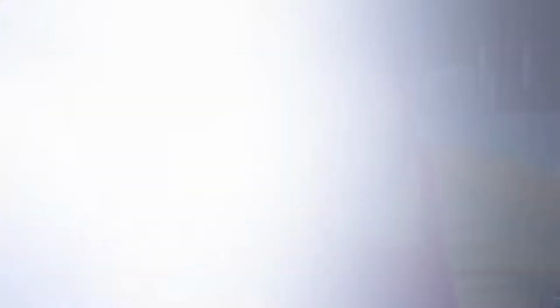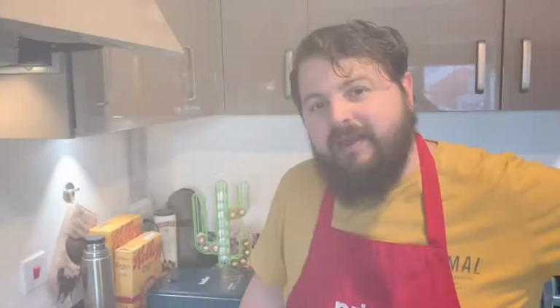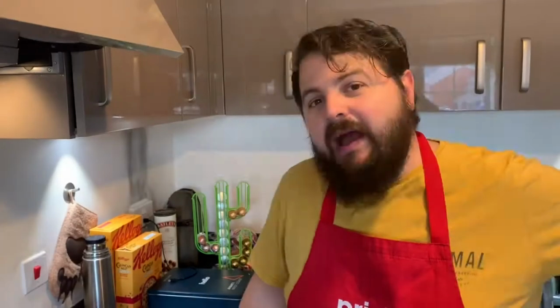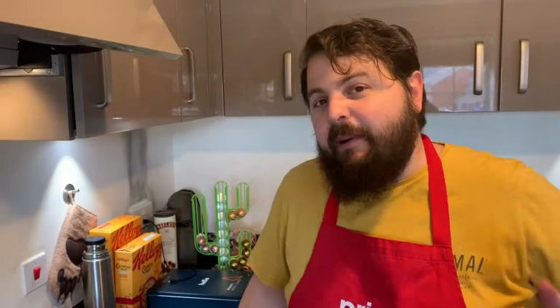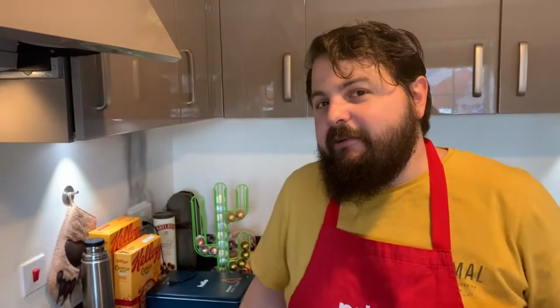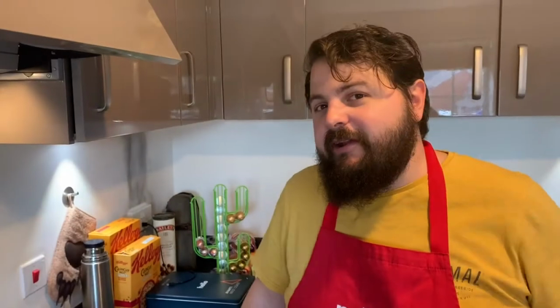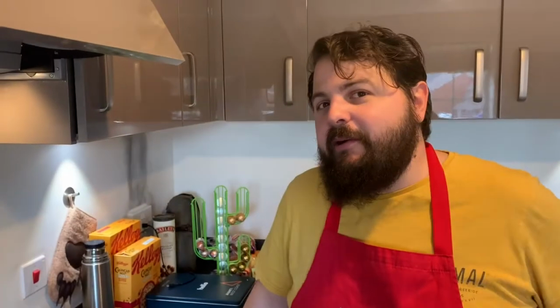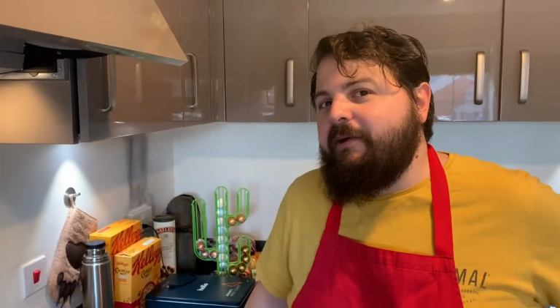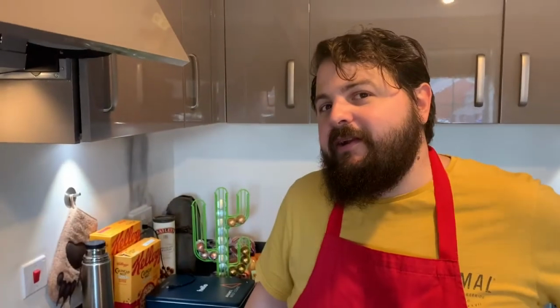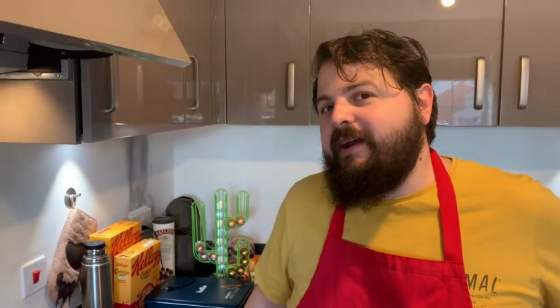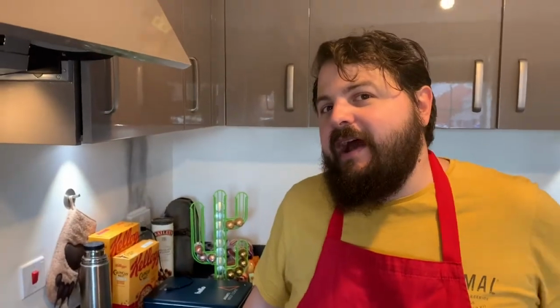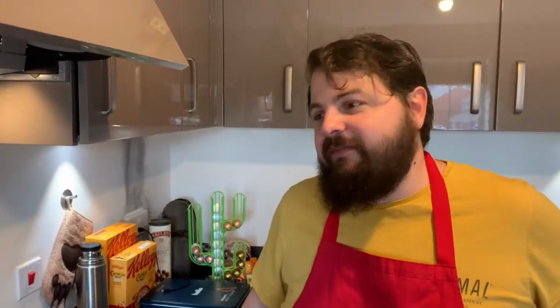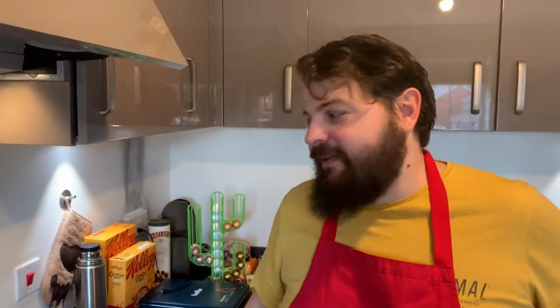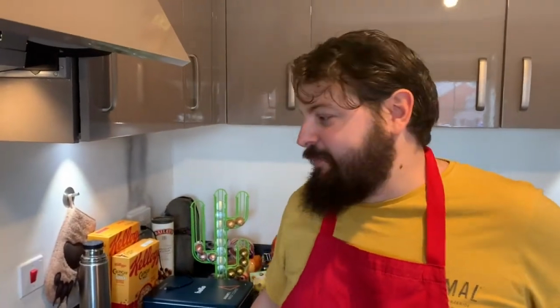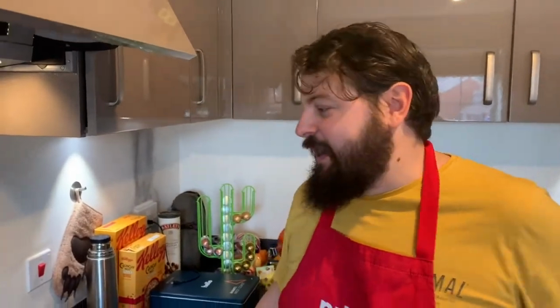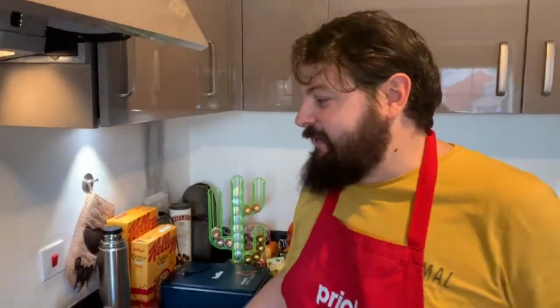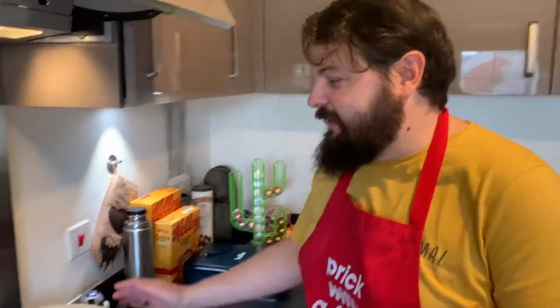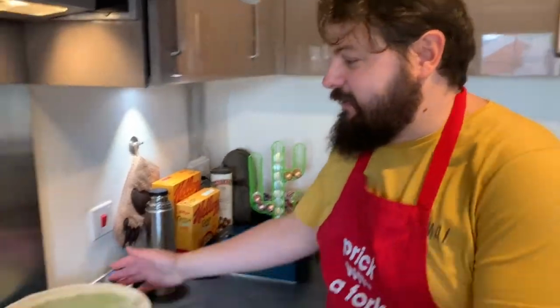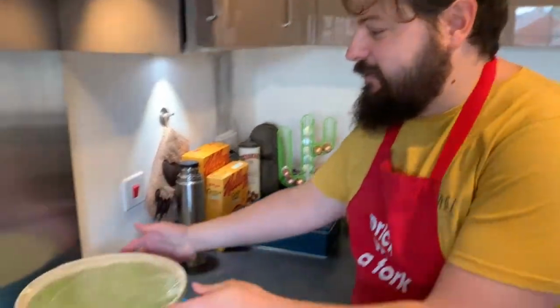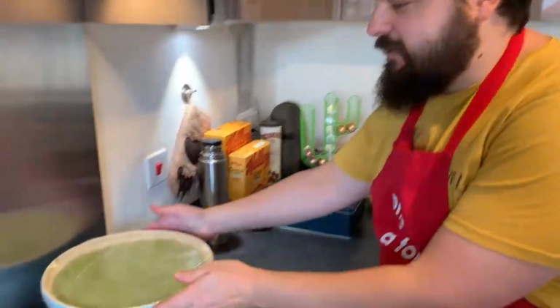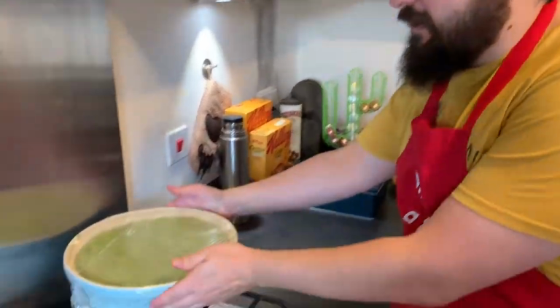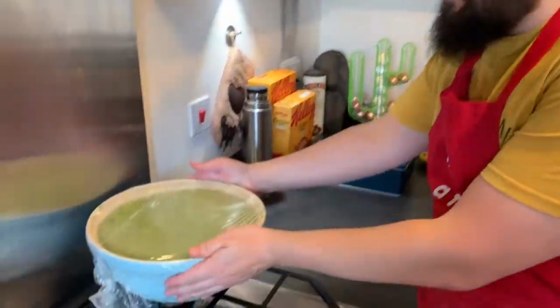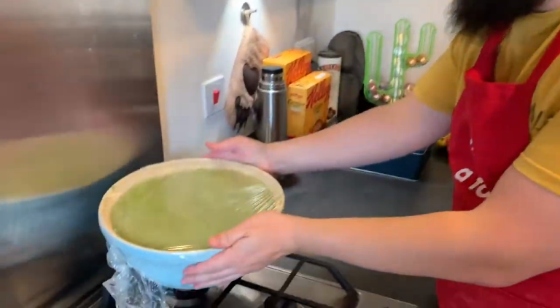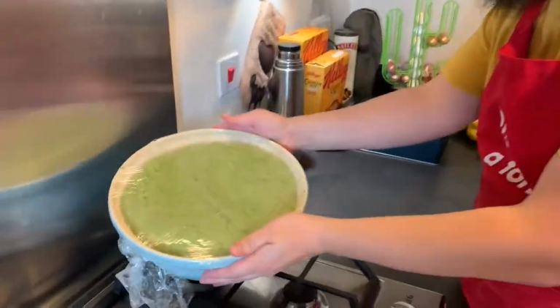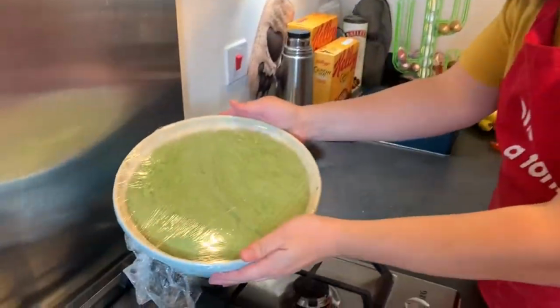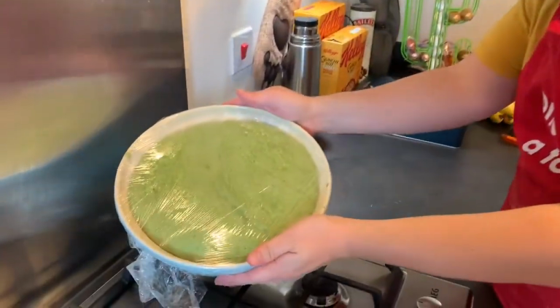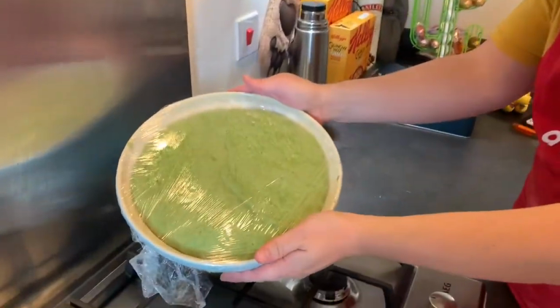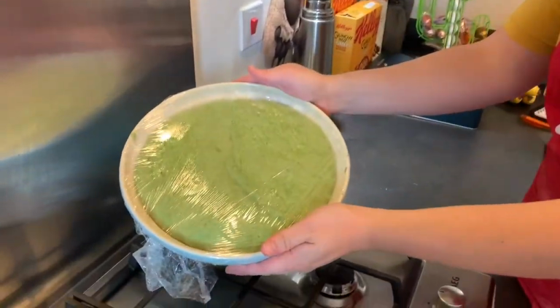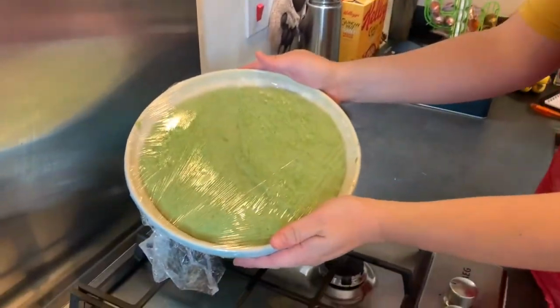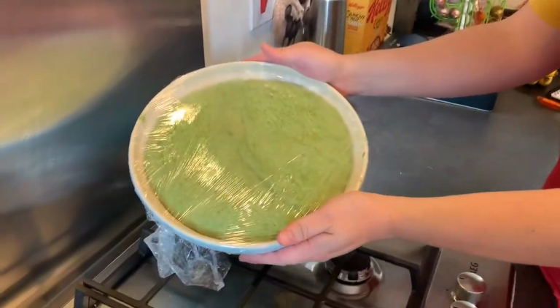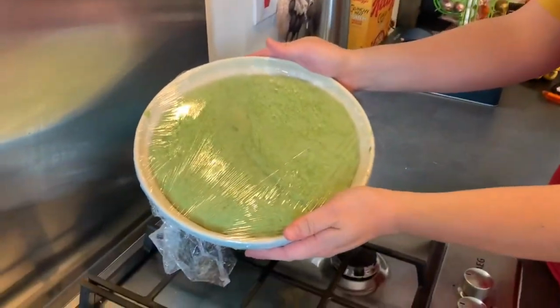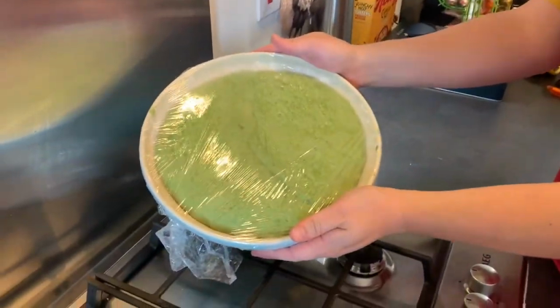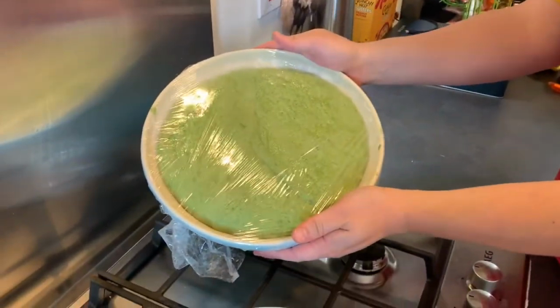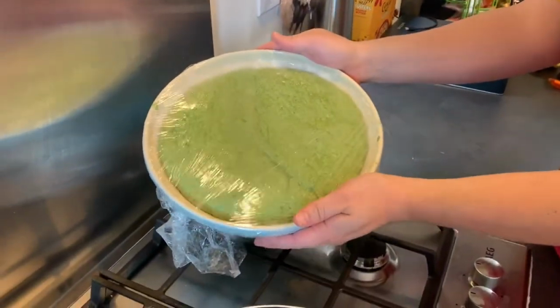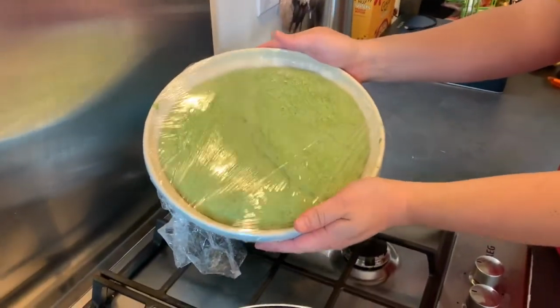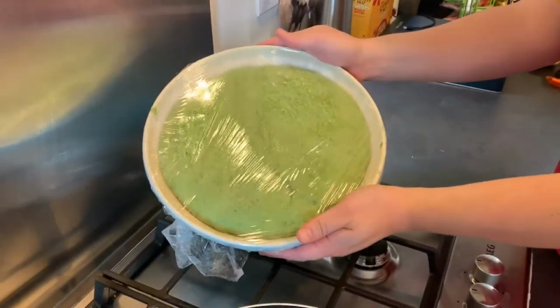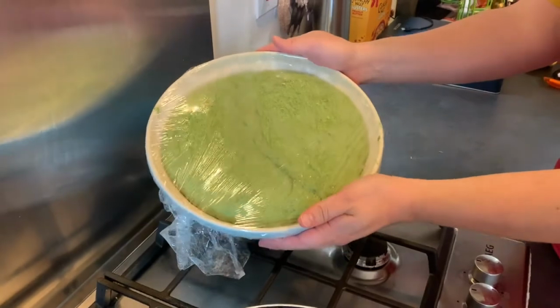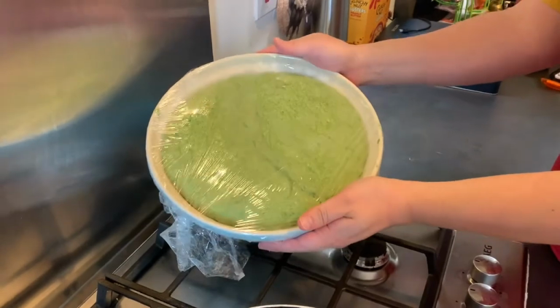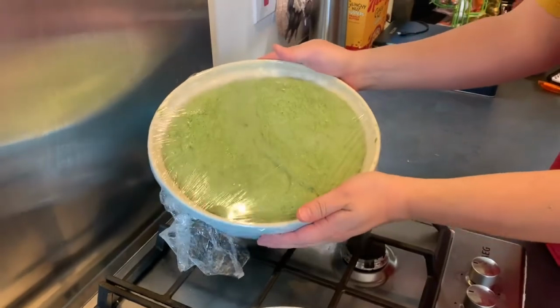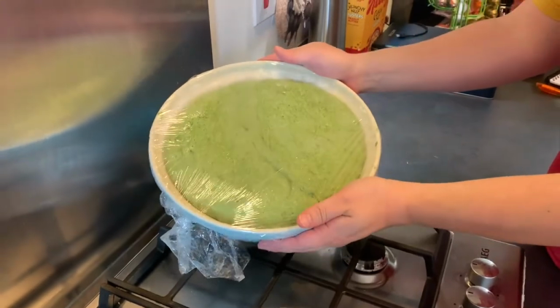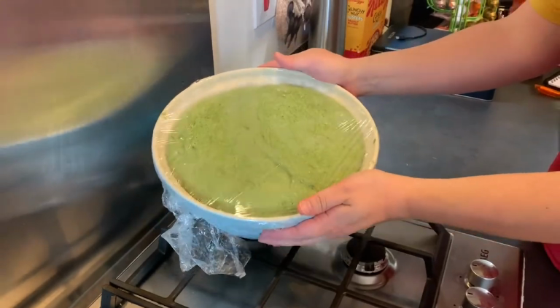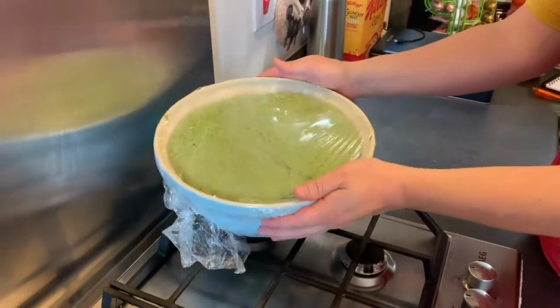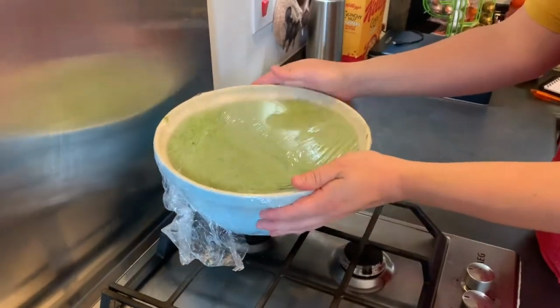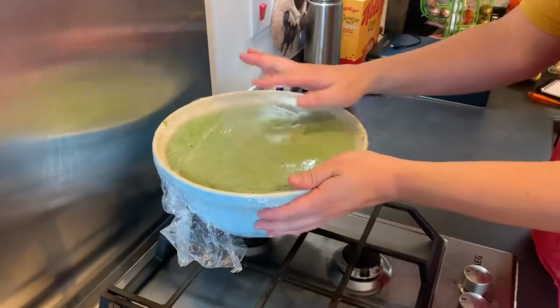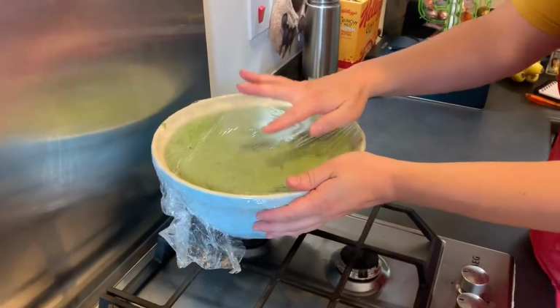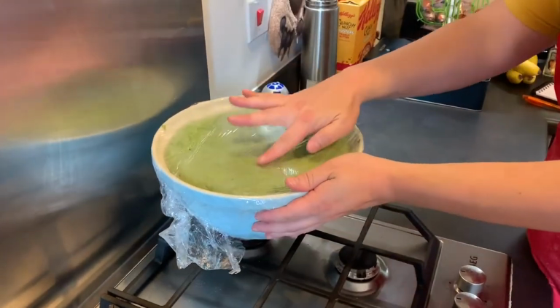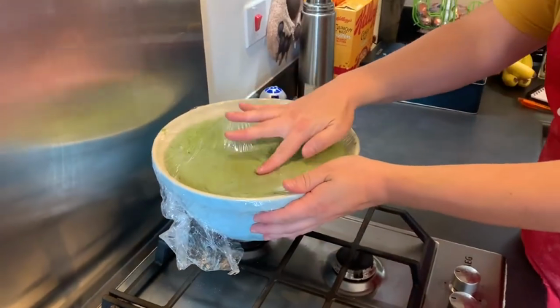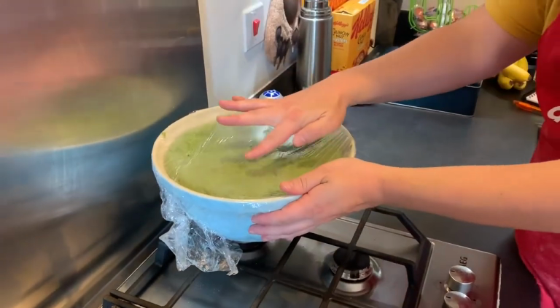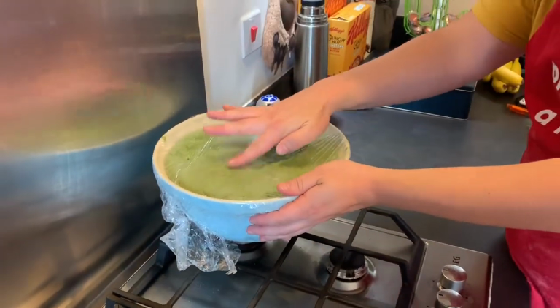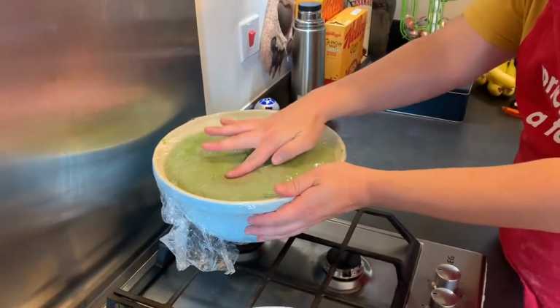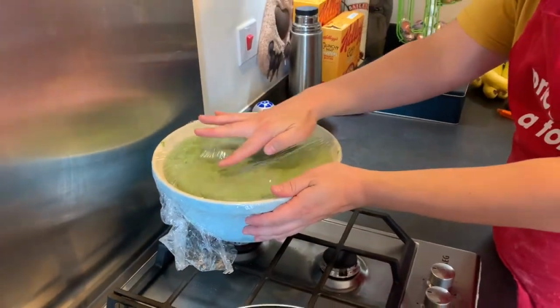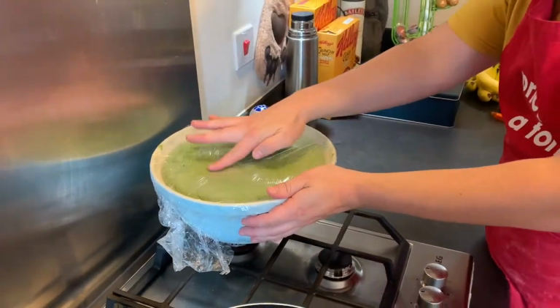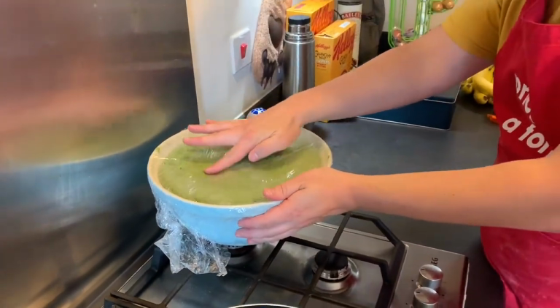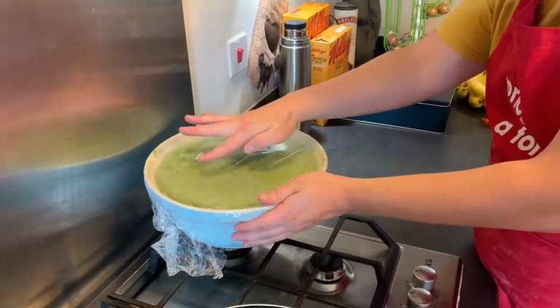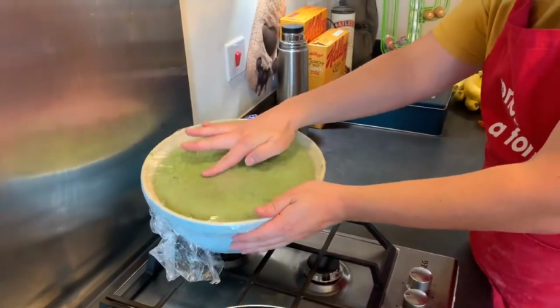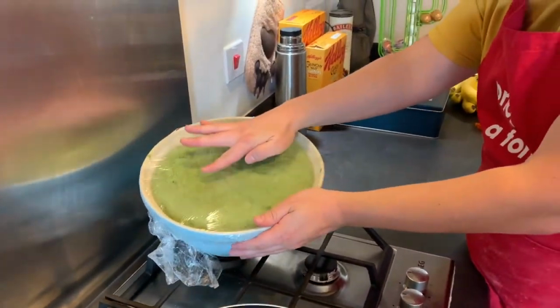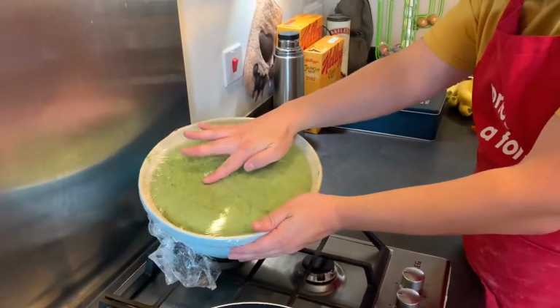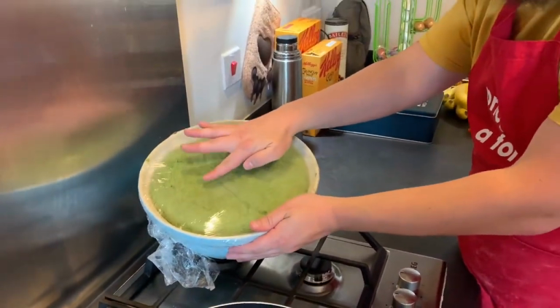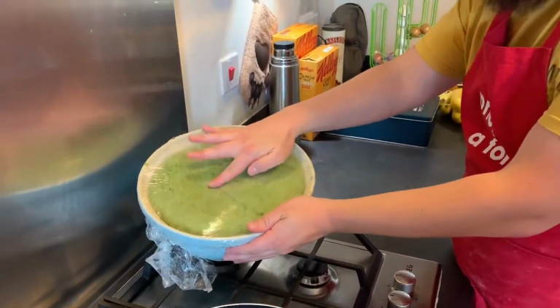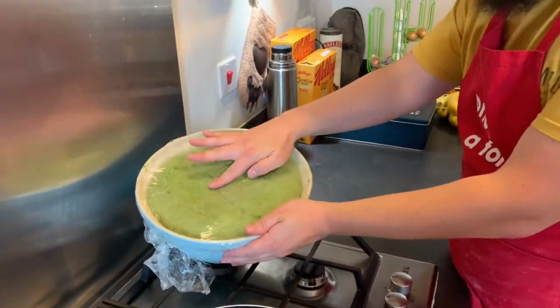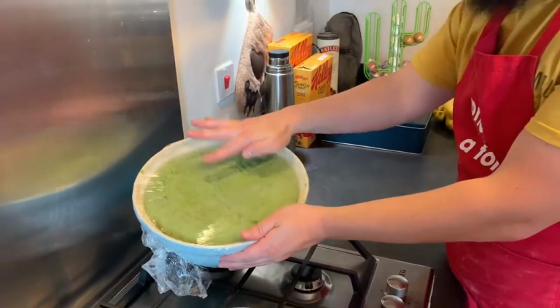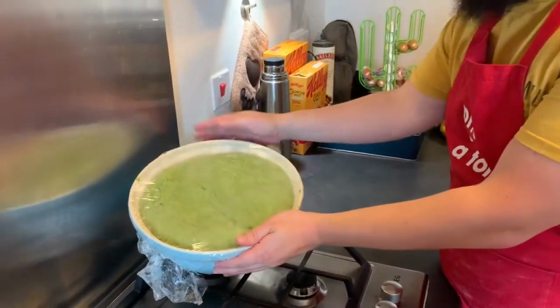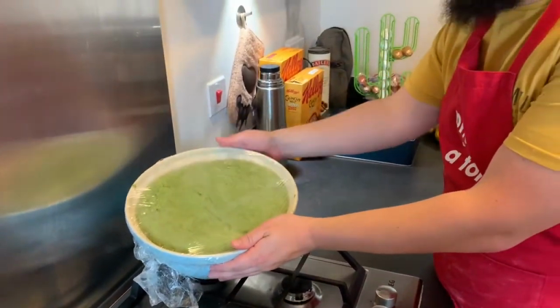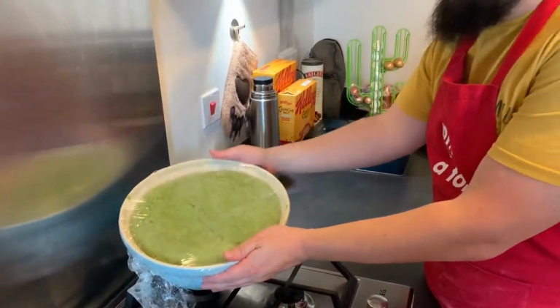About an hour and a half has passed and look how beautifully this has risen — it's grown so much and look at what a beautiful texture it has.